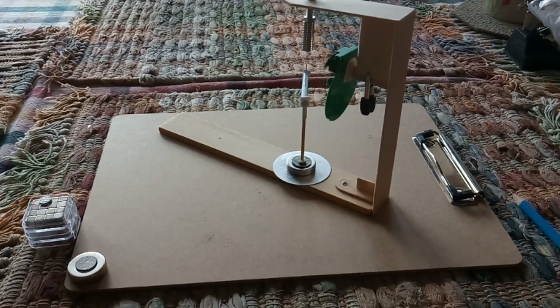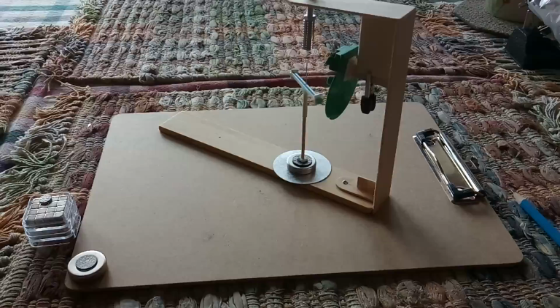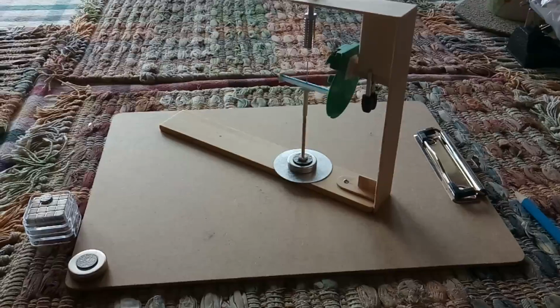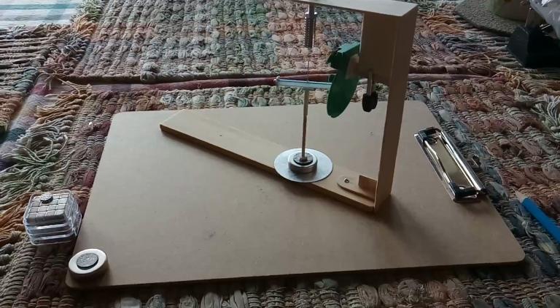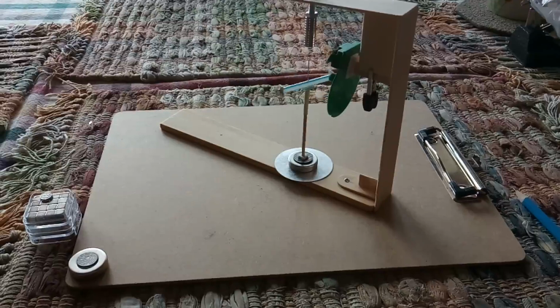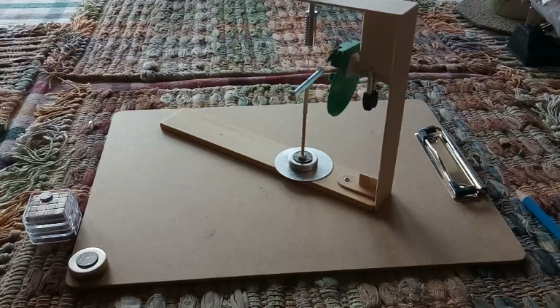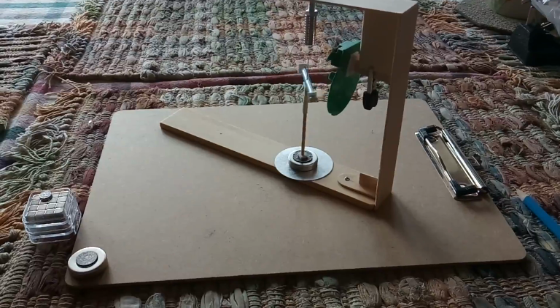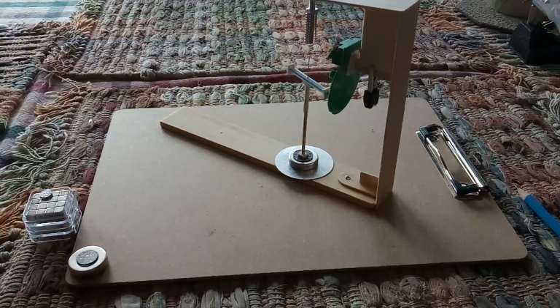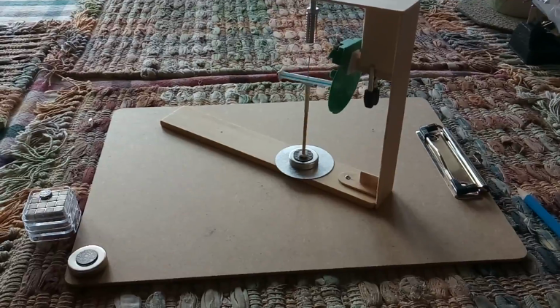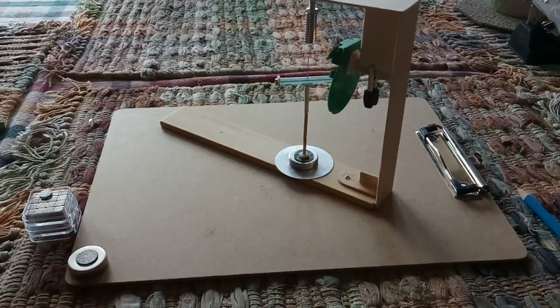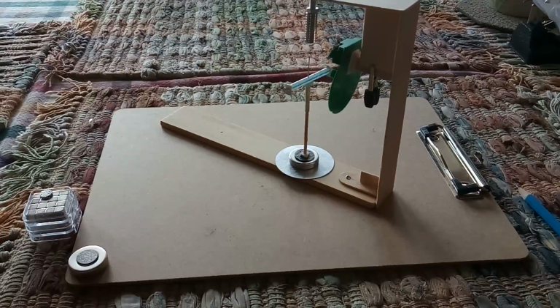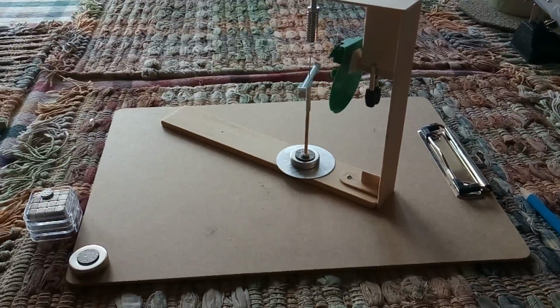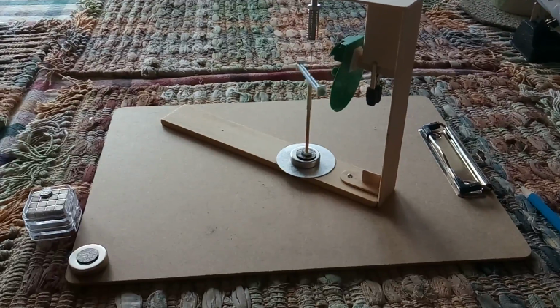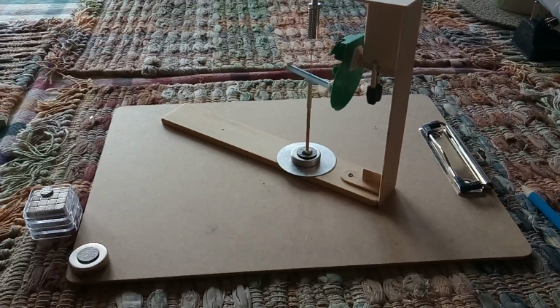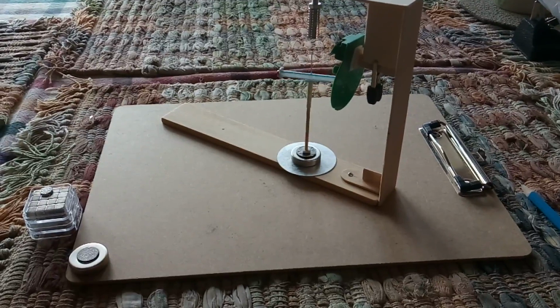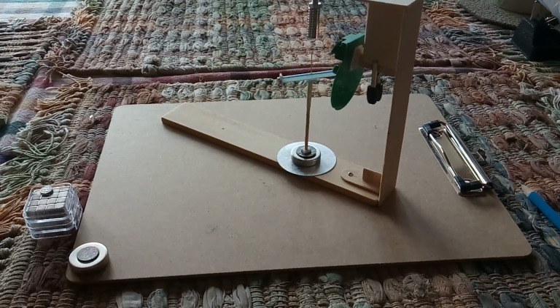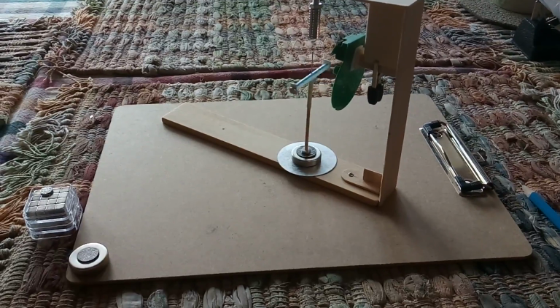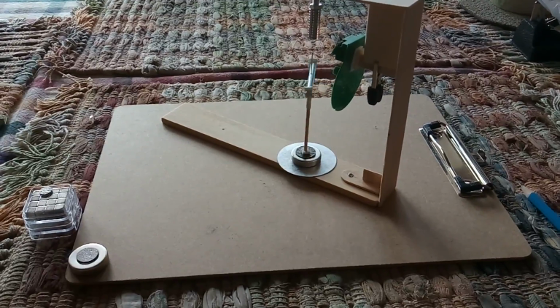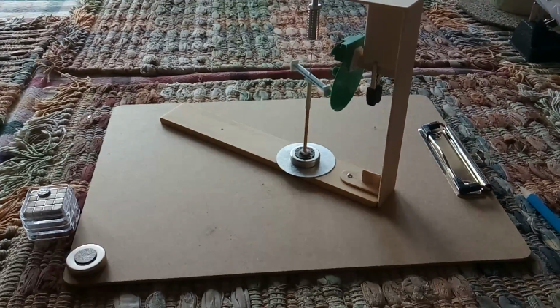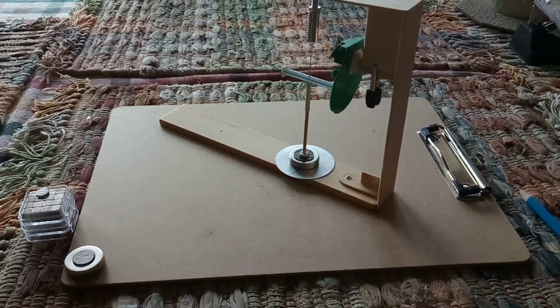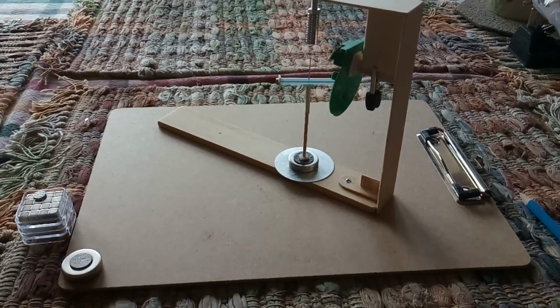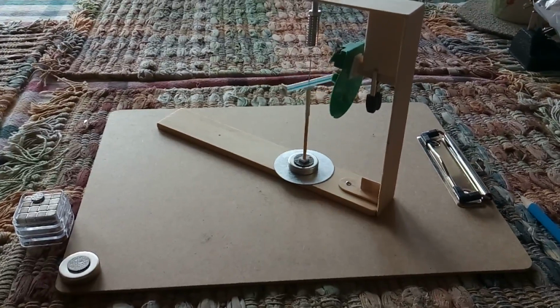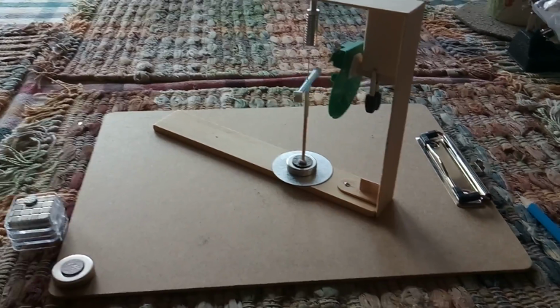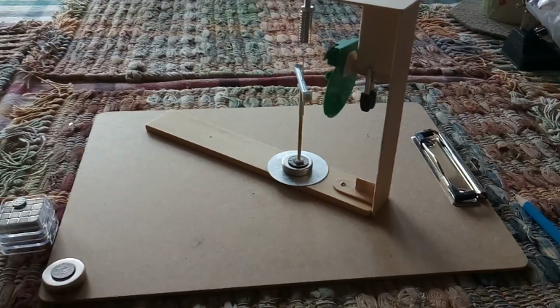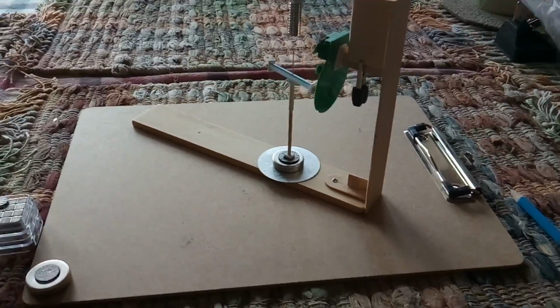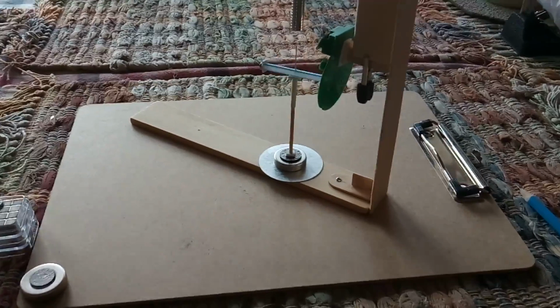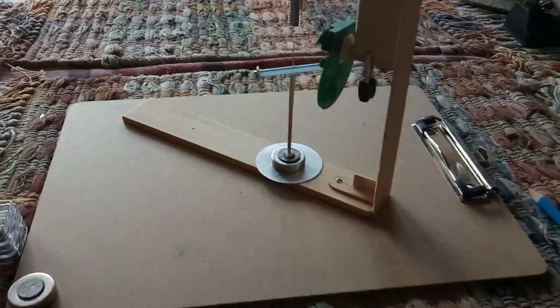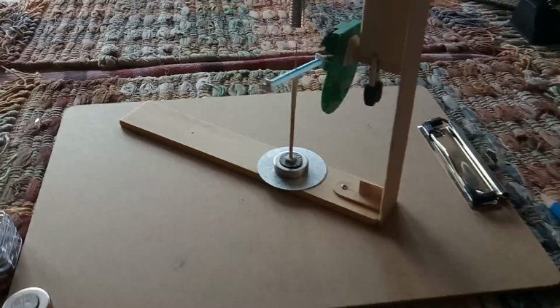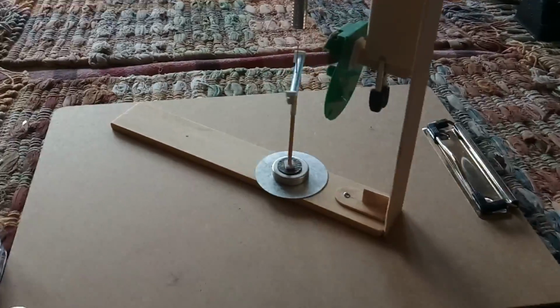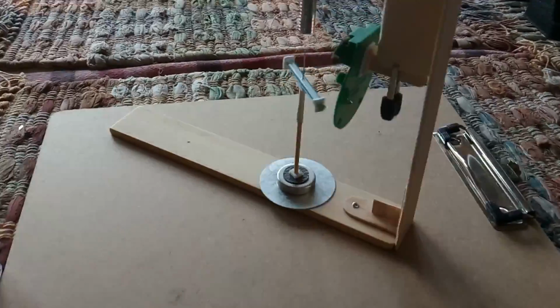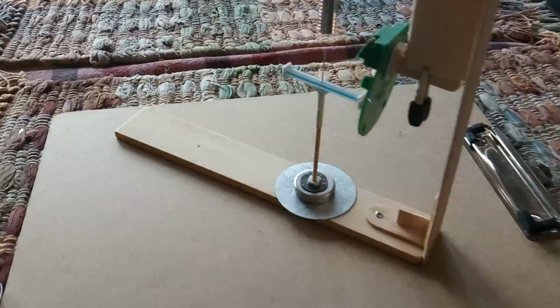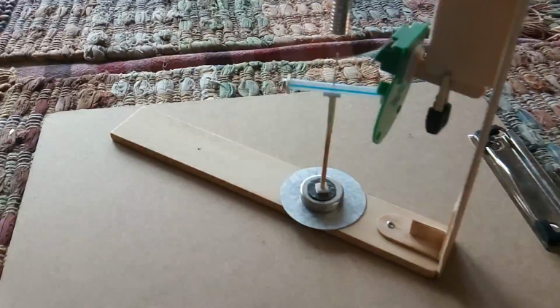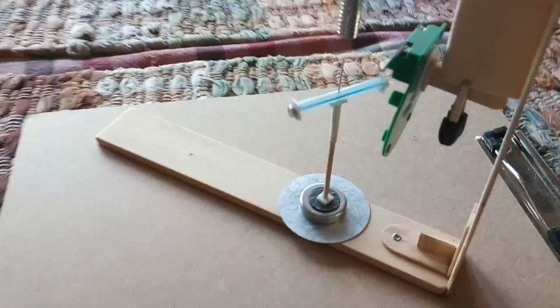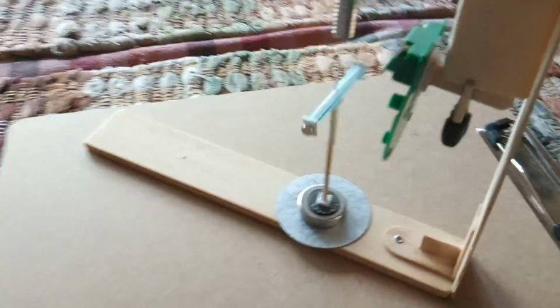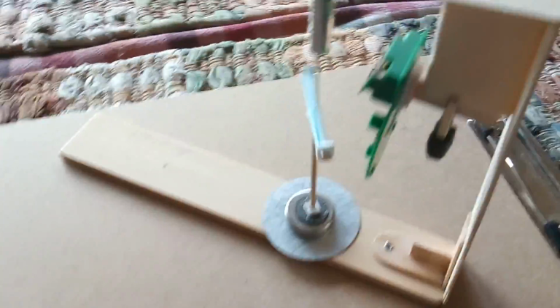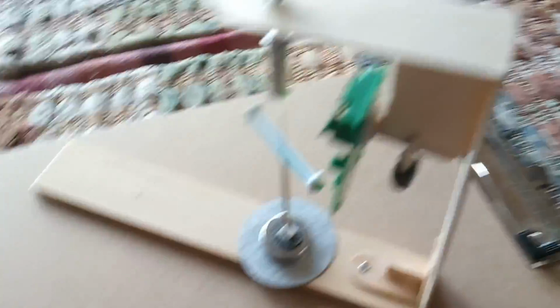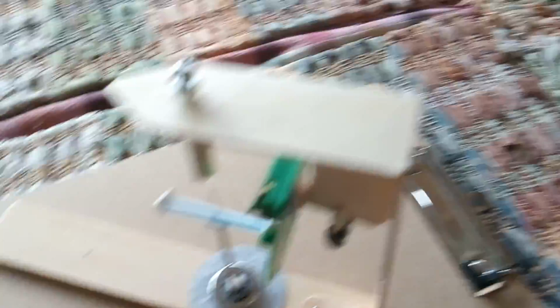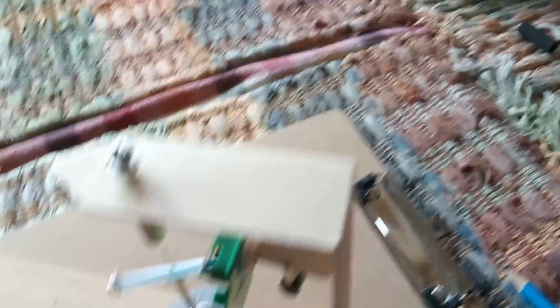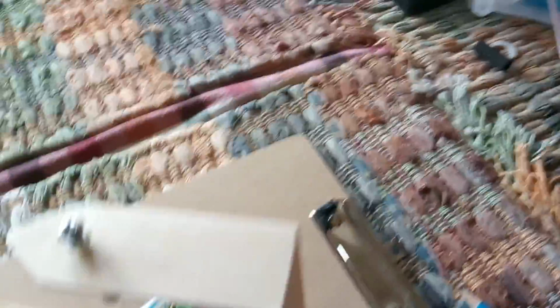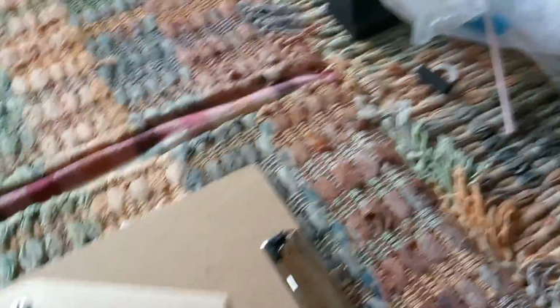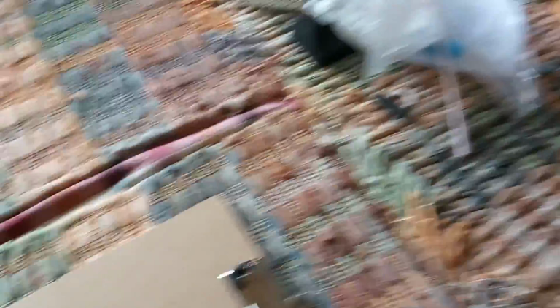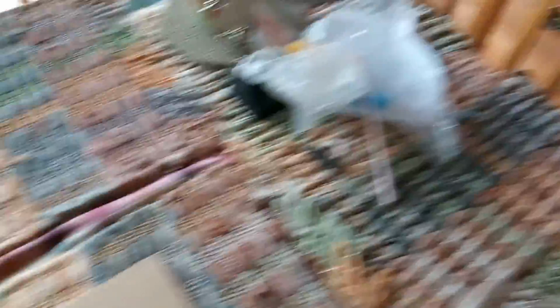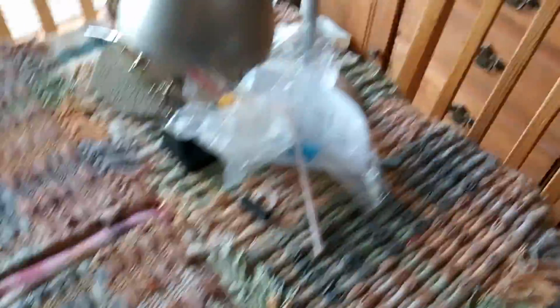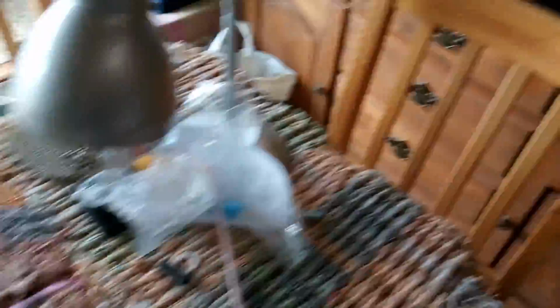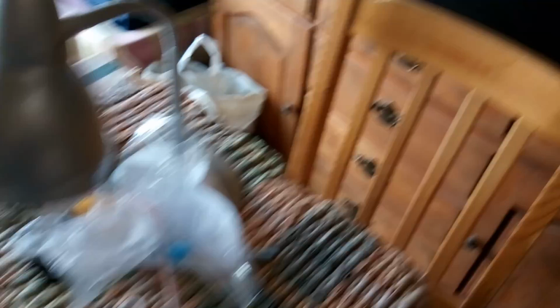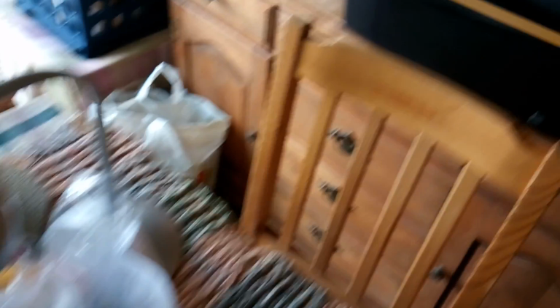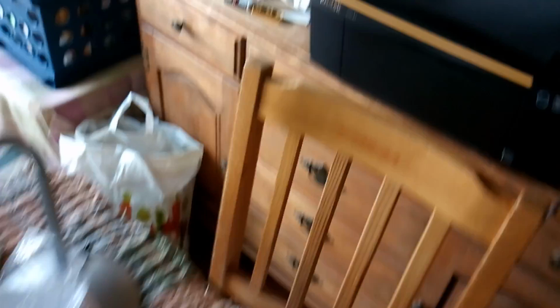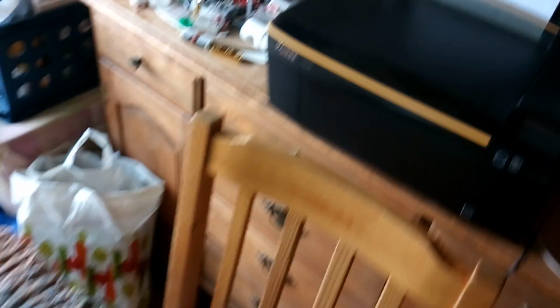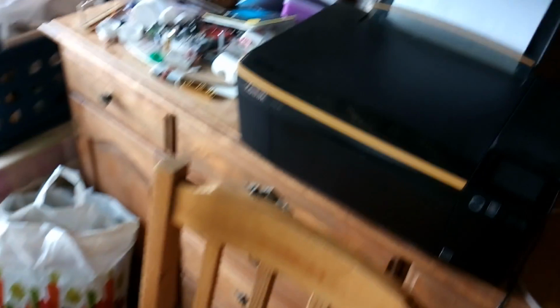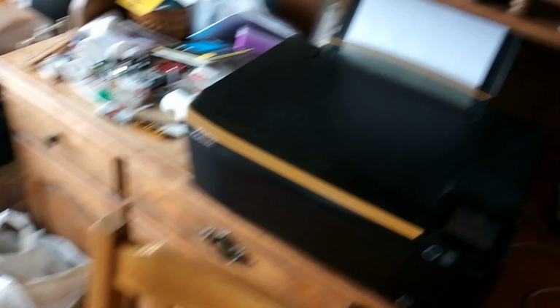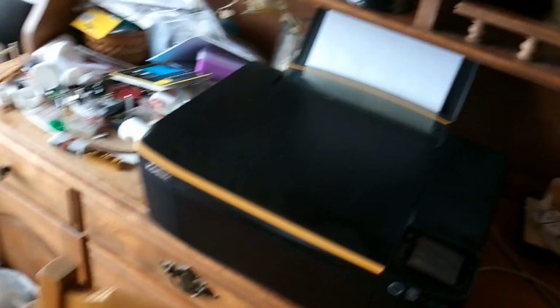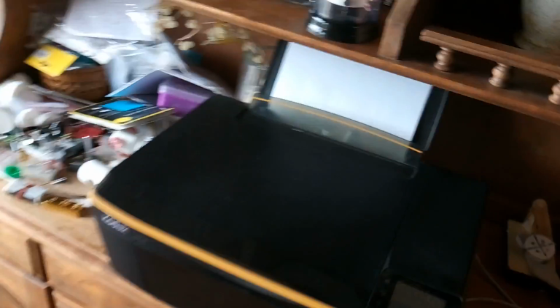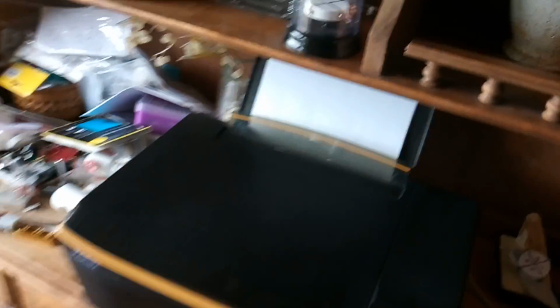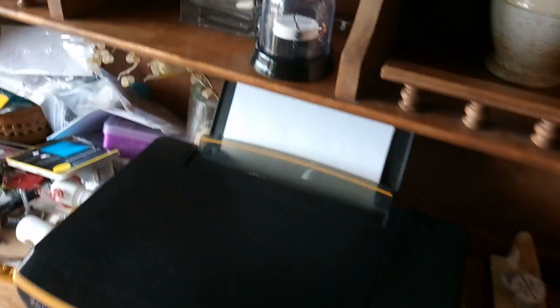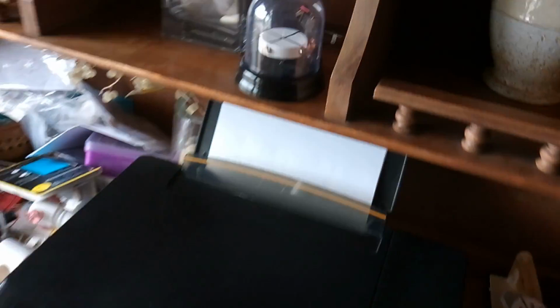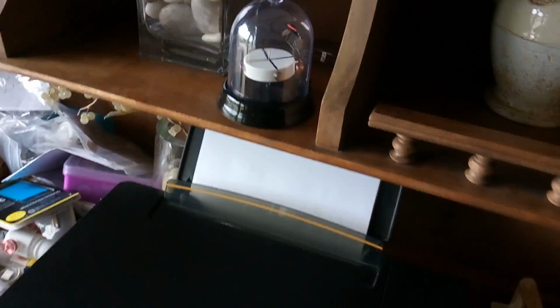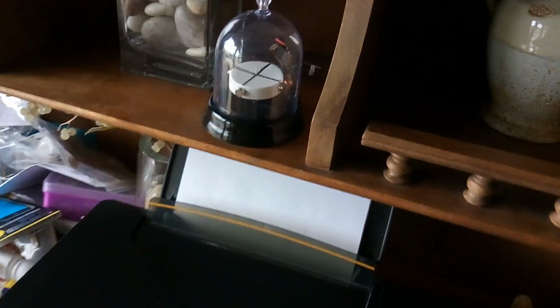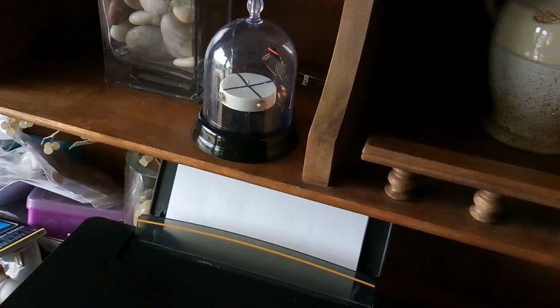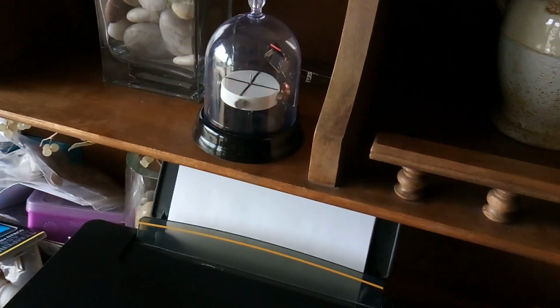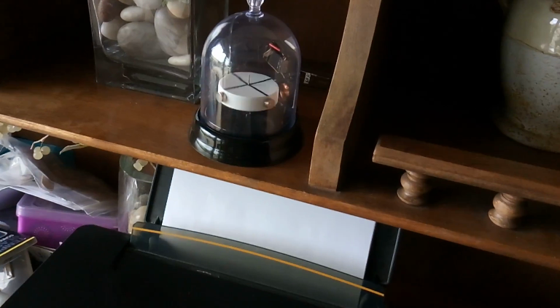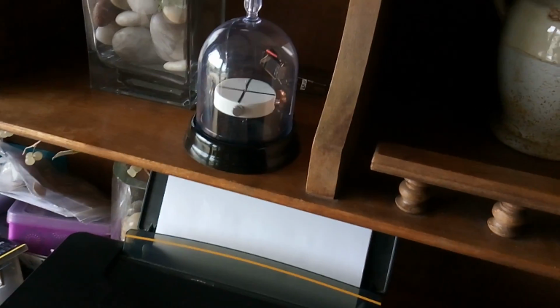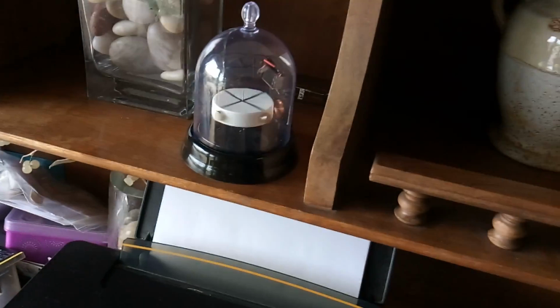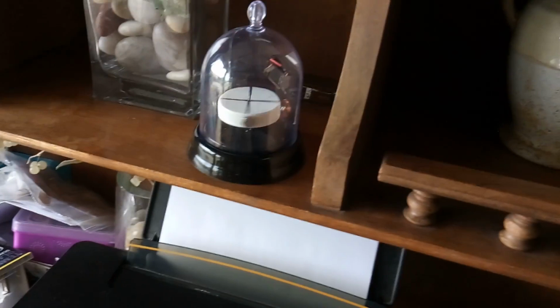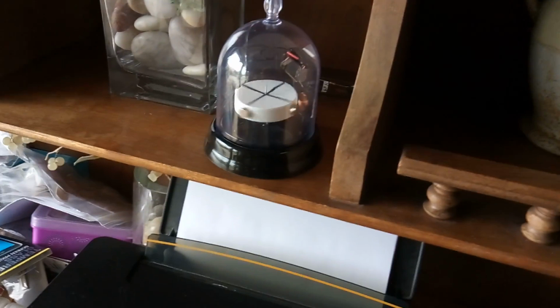It works — like I say, if you get everything exactly right — but man, it's touchy. The other thing I wanted to show real quick was this thing here is still working.